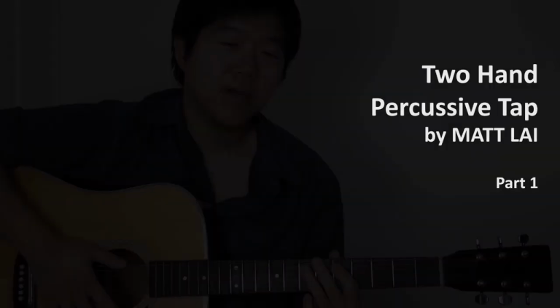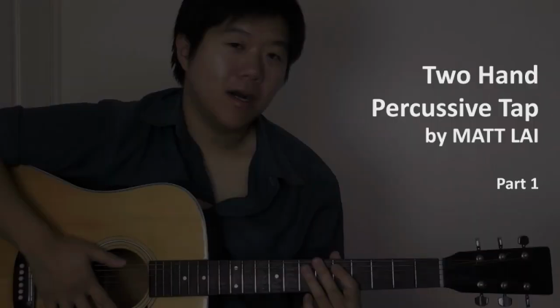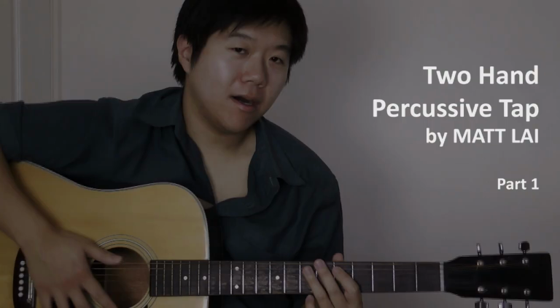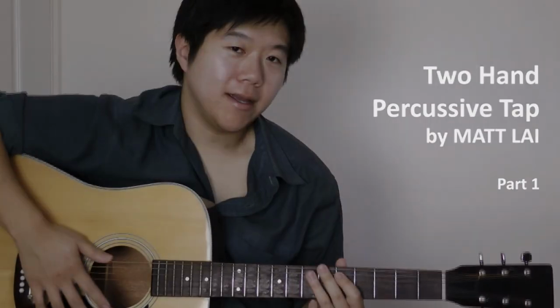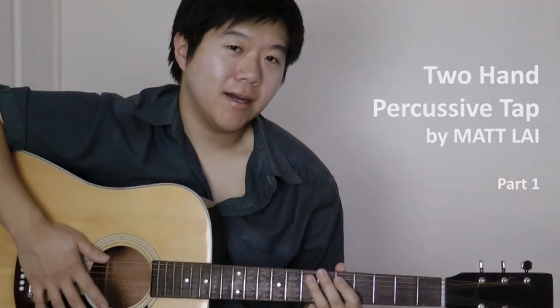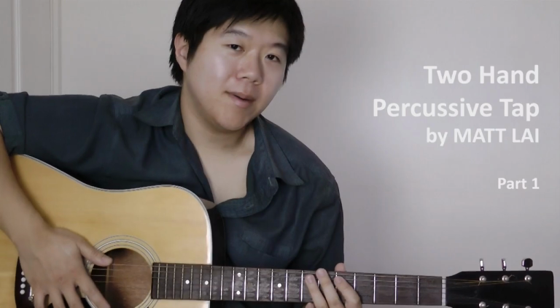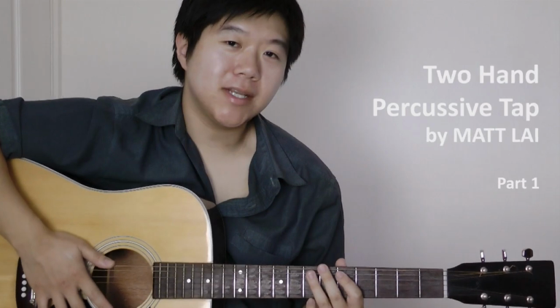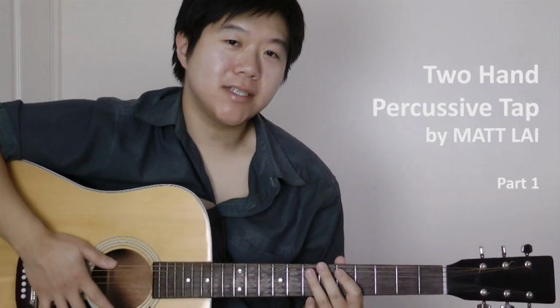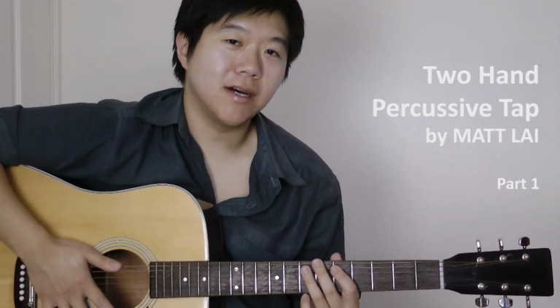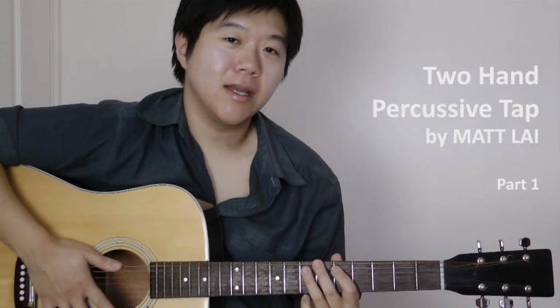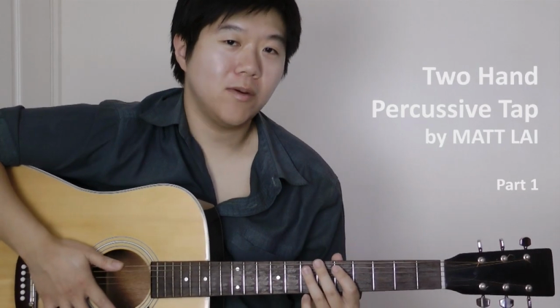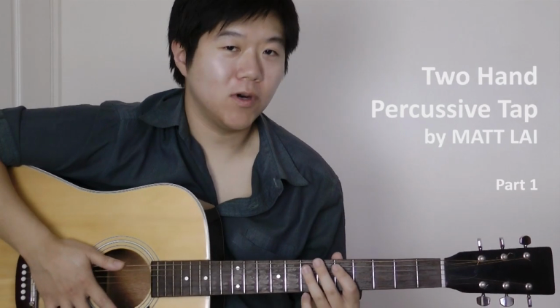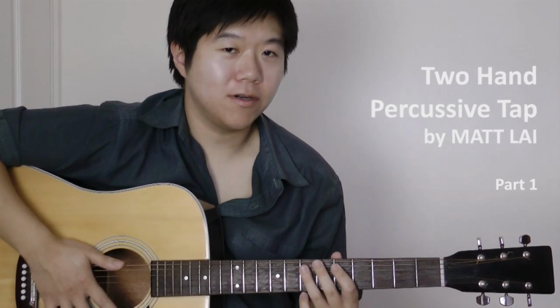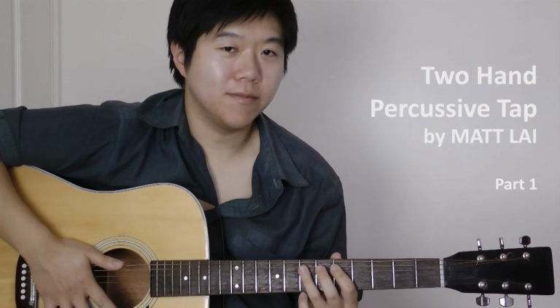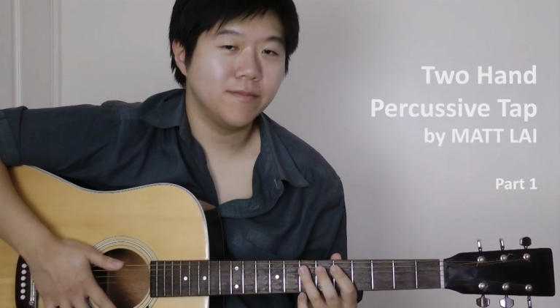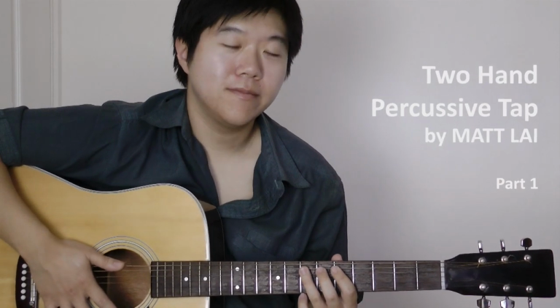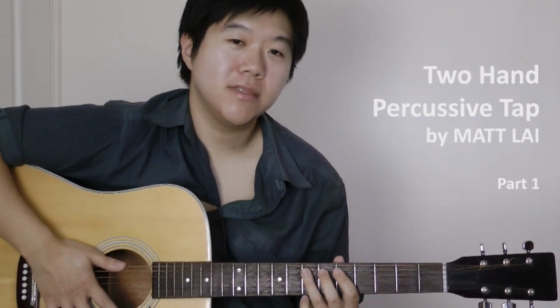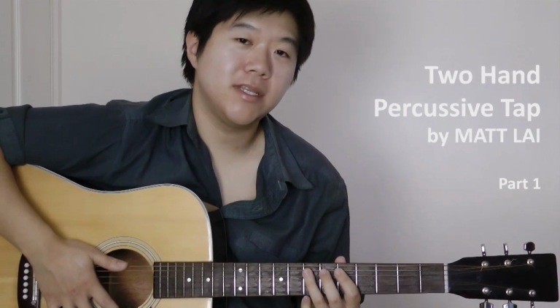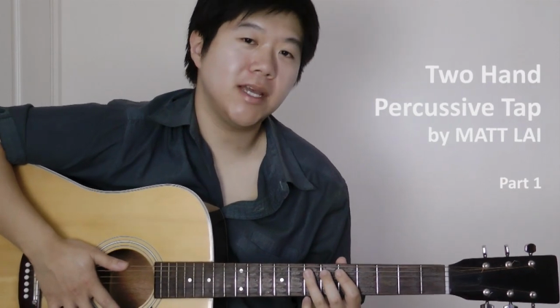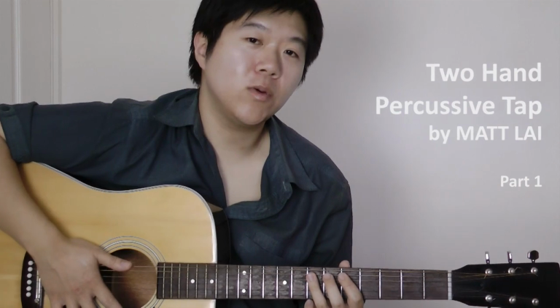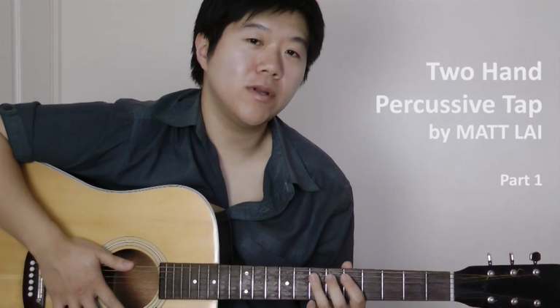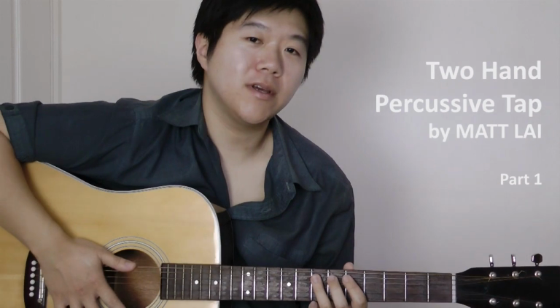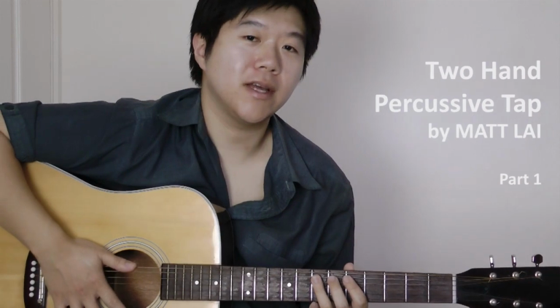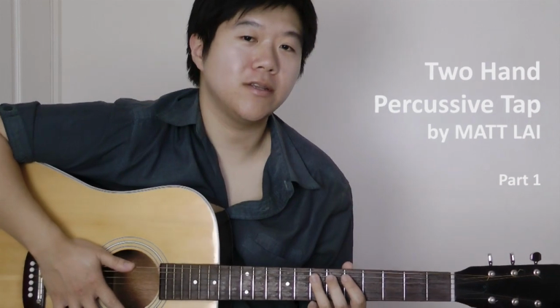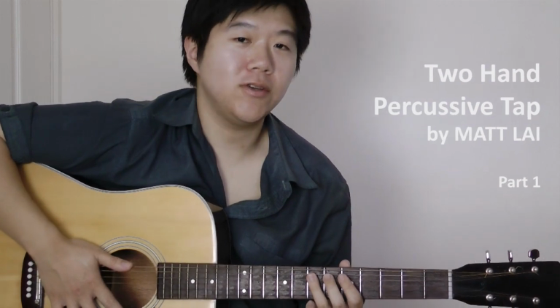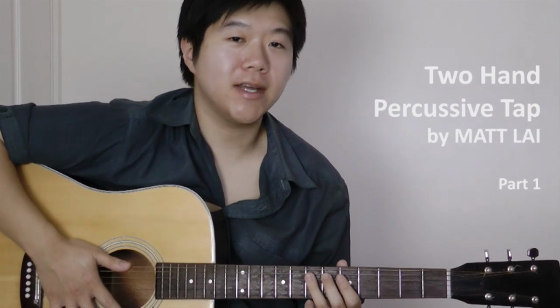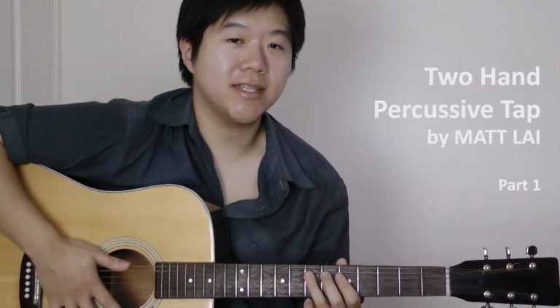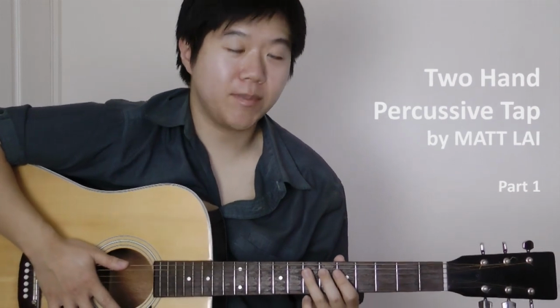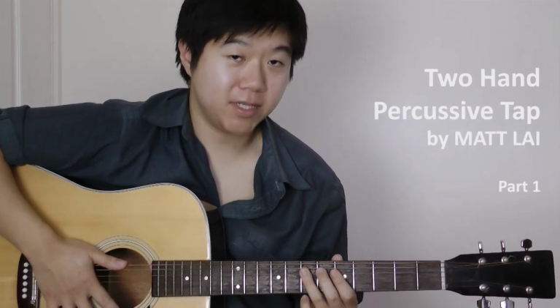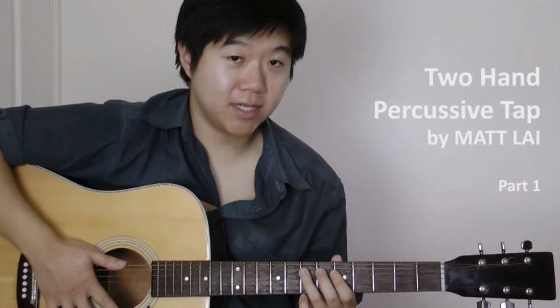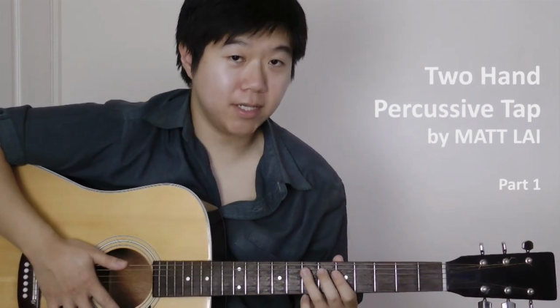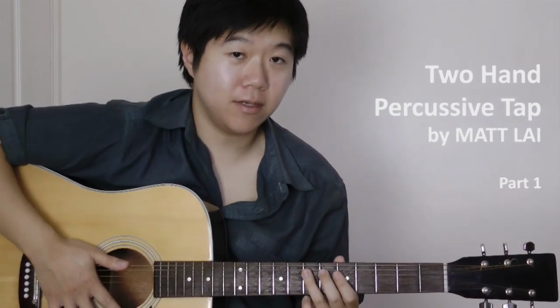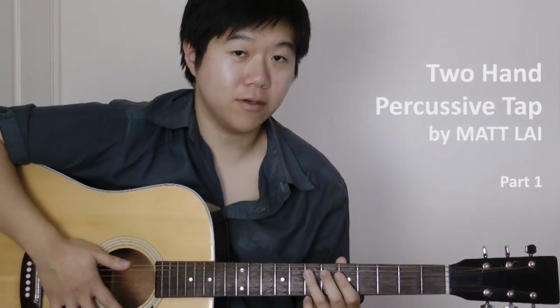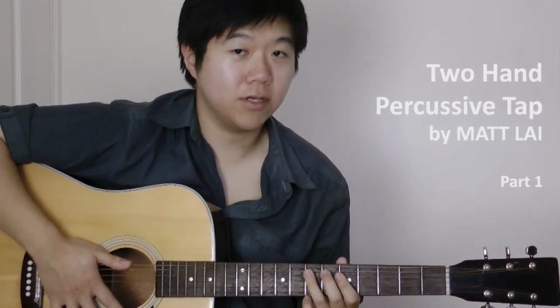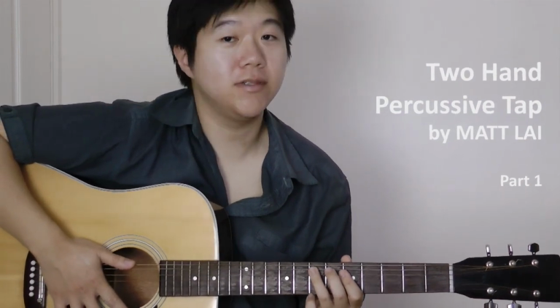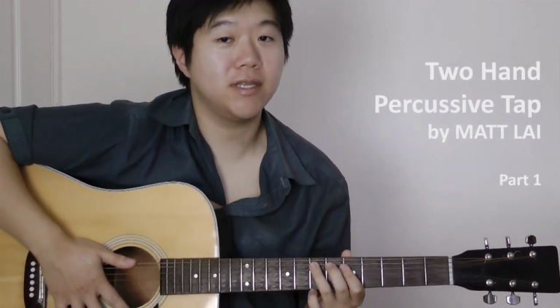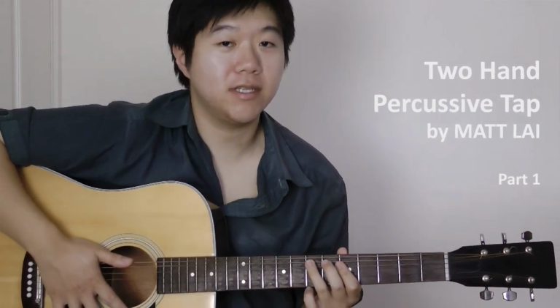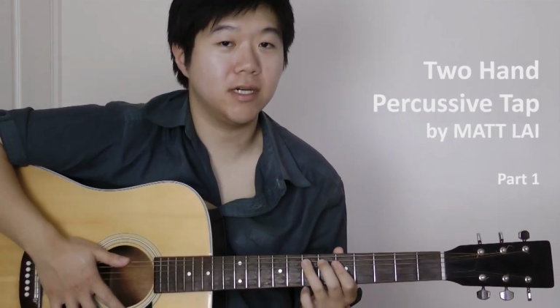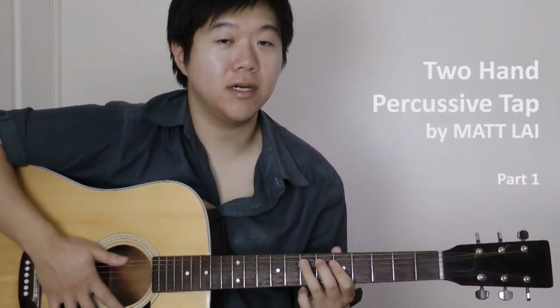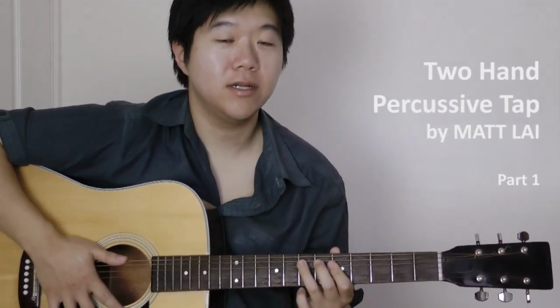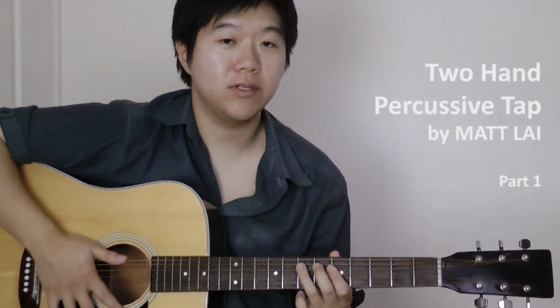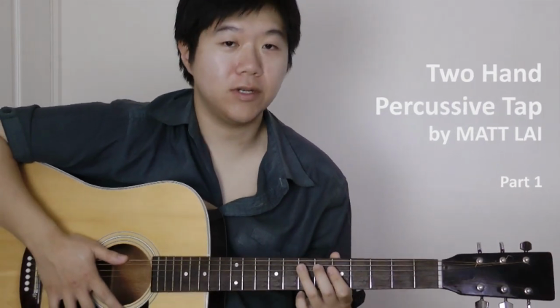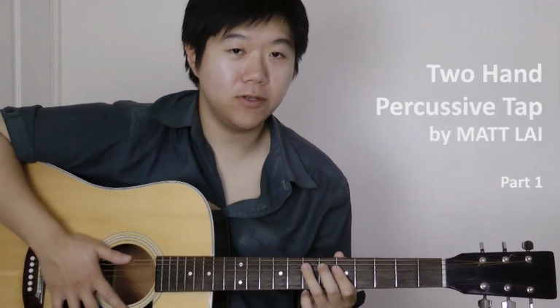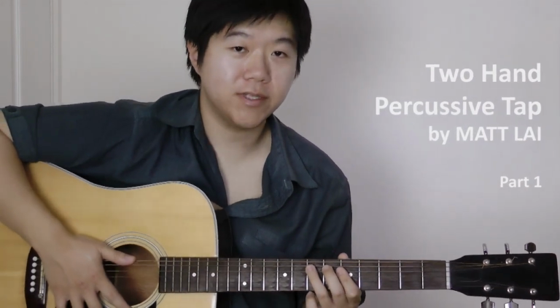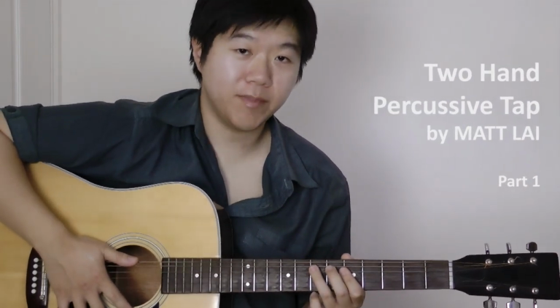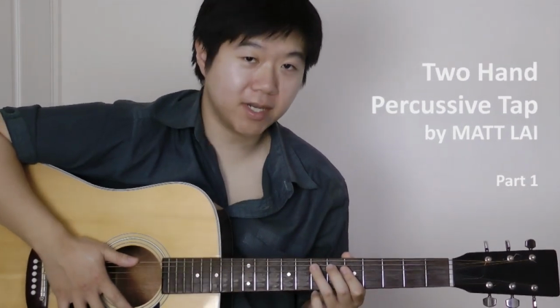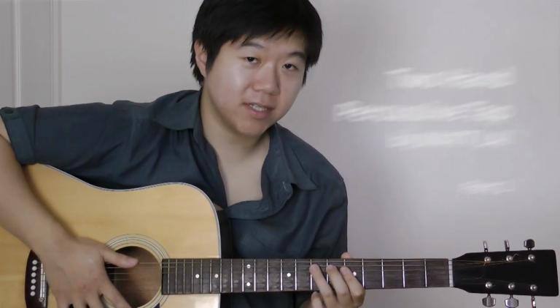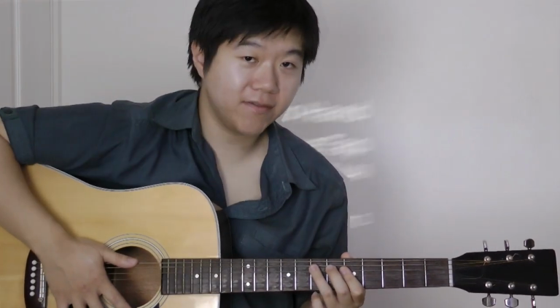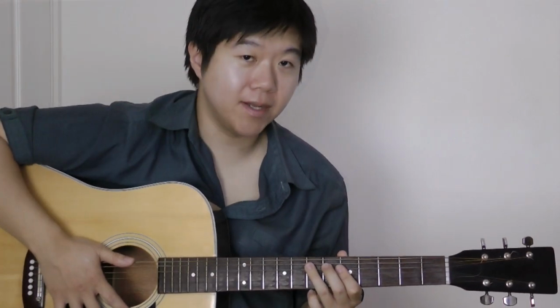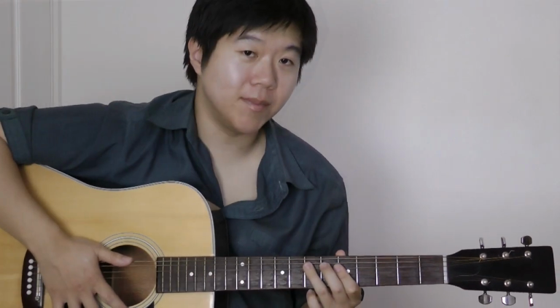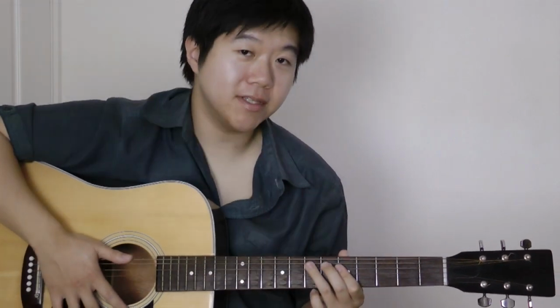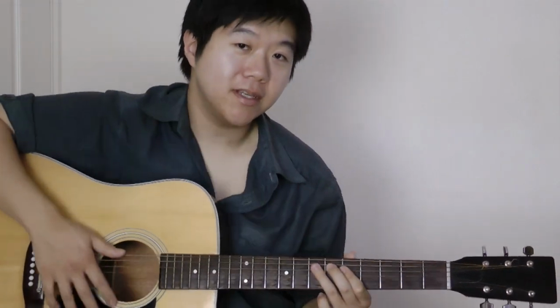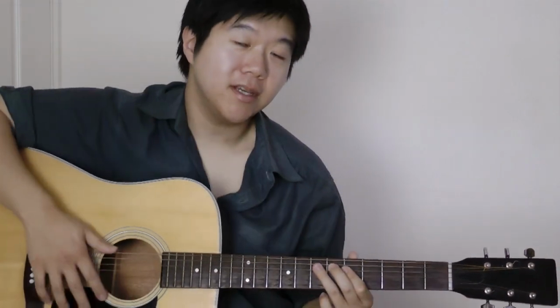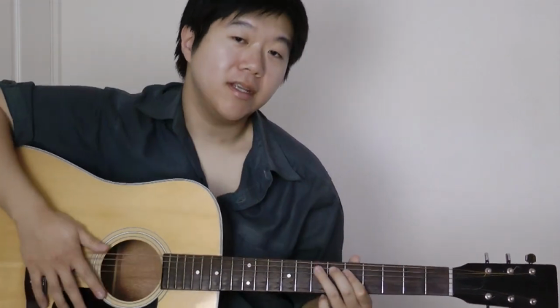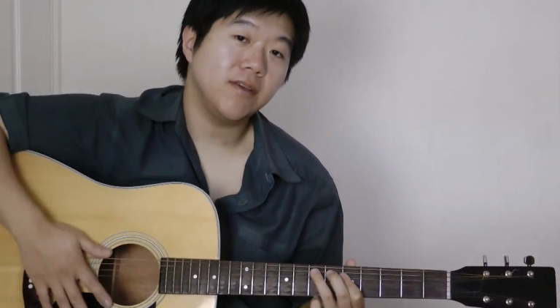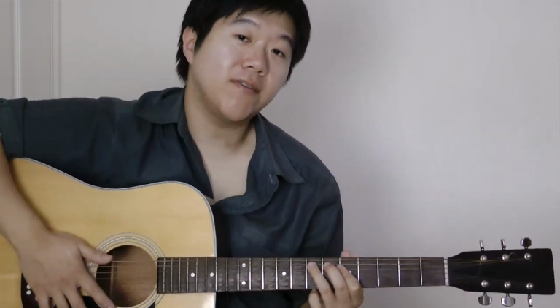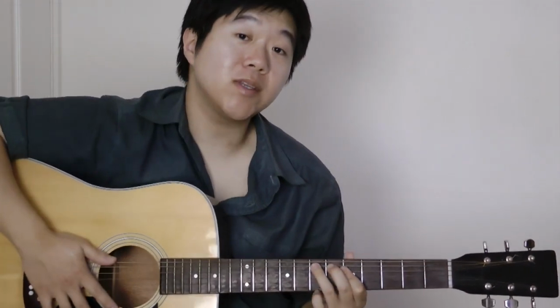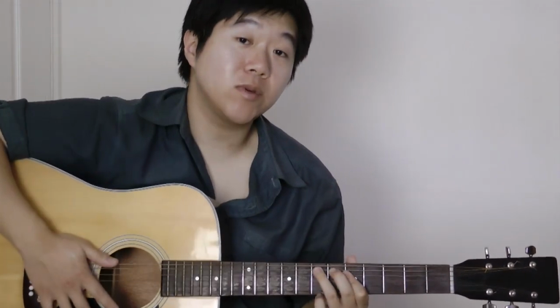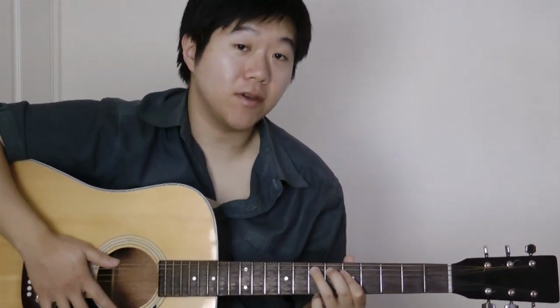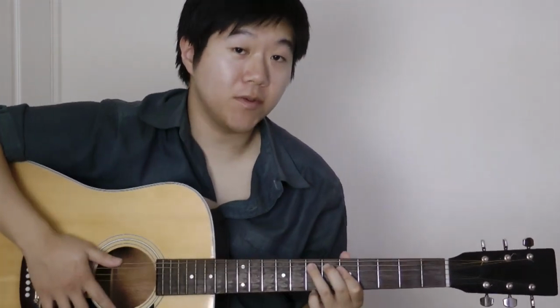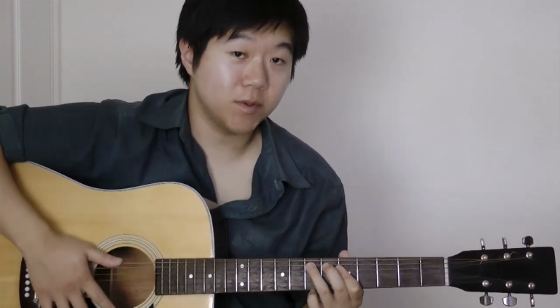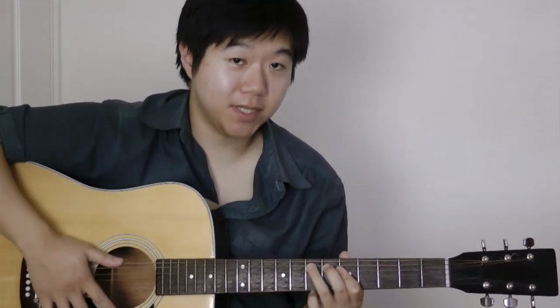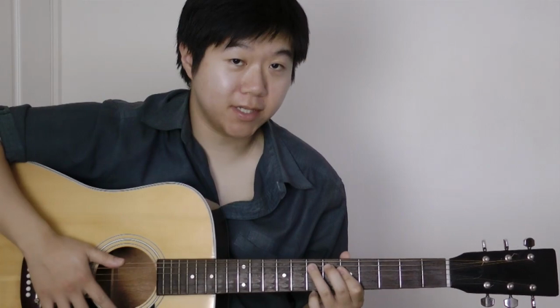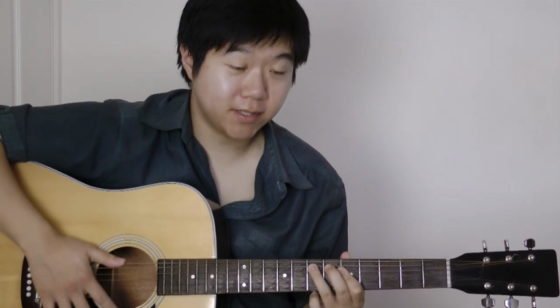Hi, I'm Max Lai and welcome. Today we're going to look at the two-hand tapping technique on acoustic guitar to include some percussive elements. The effect we're going for is this.